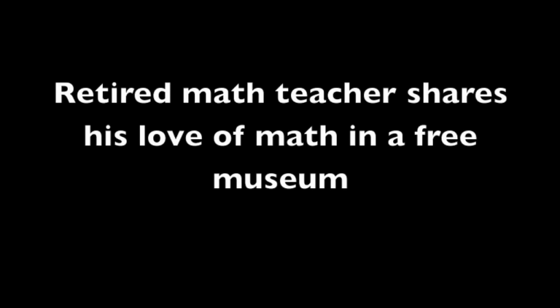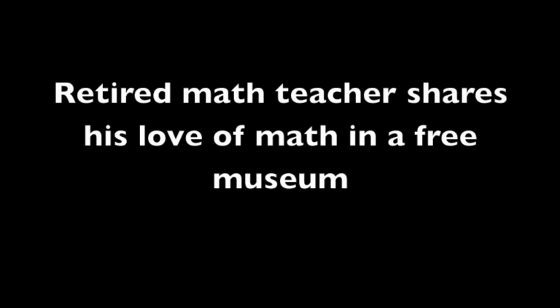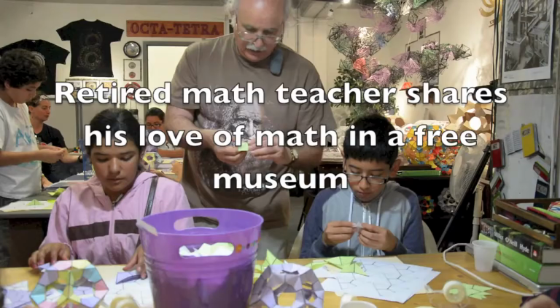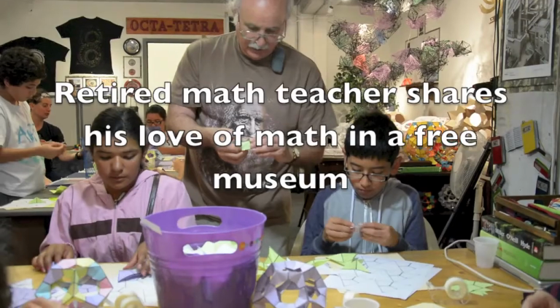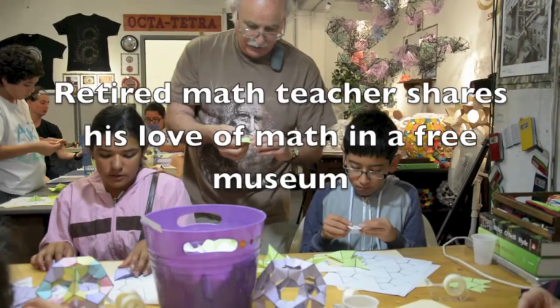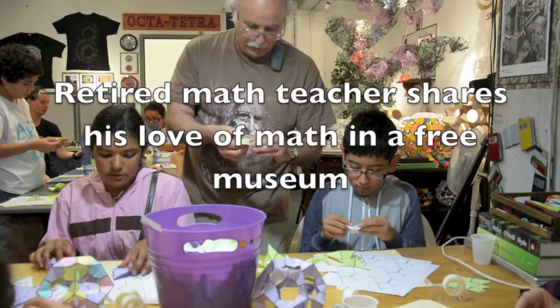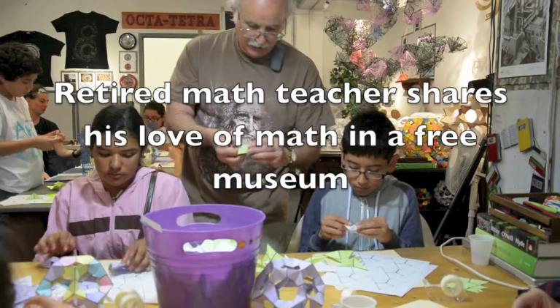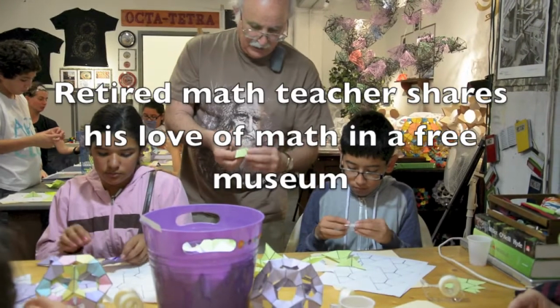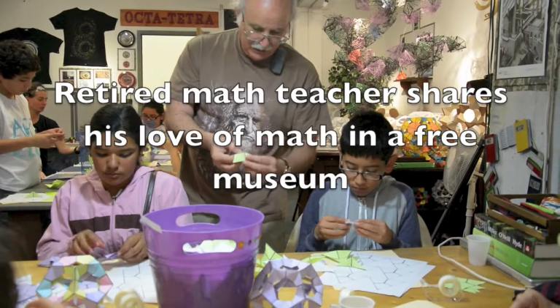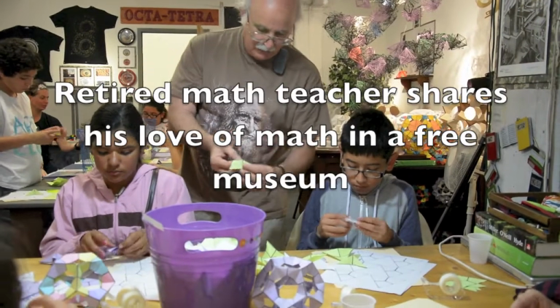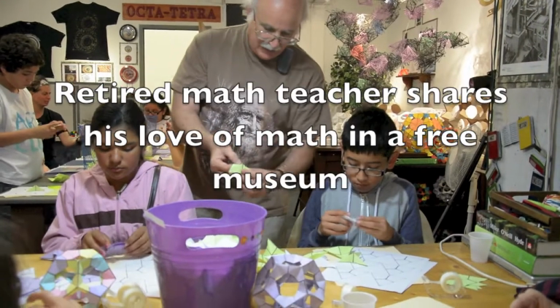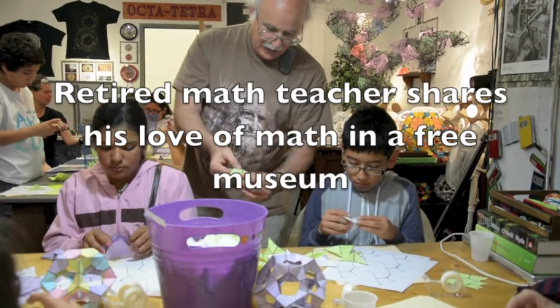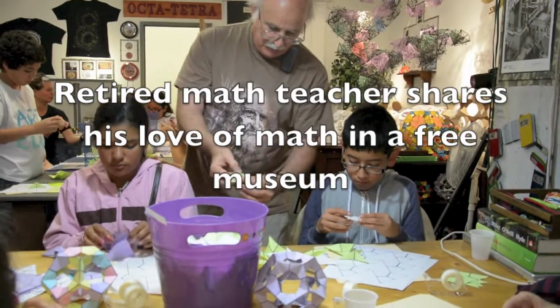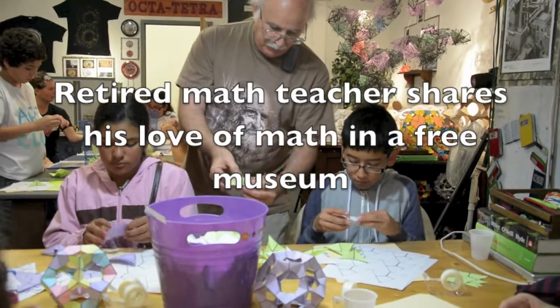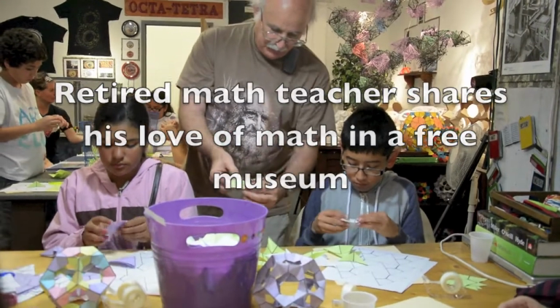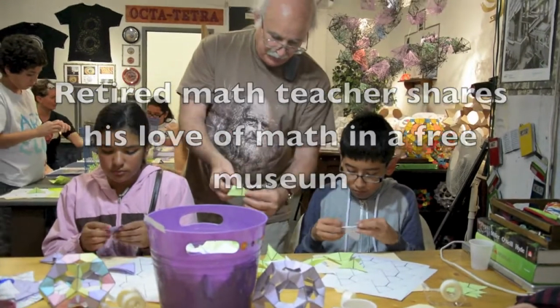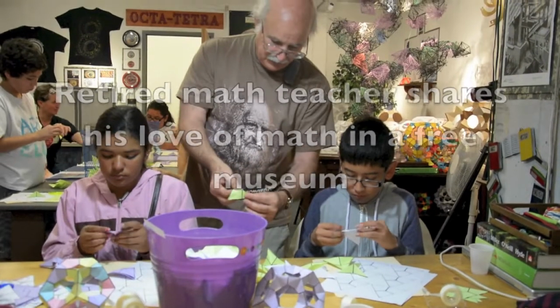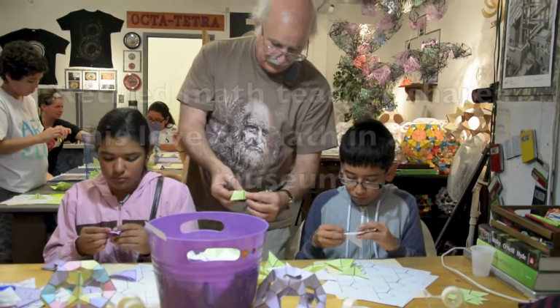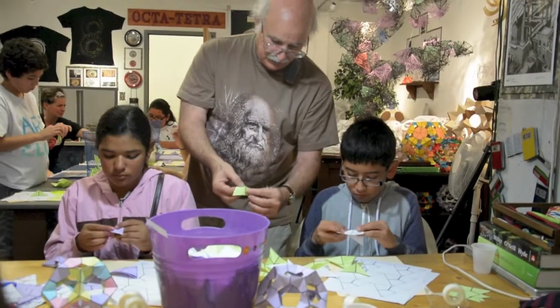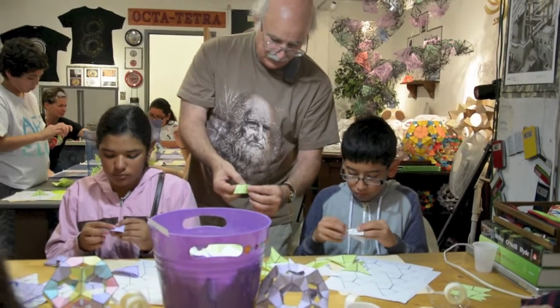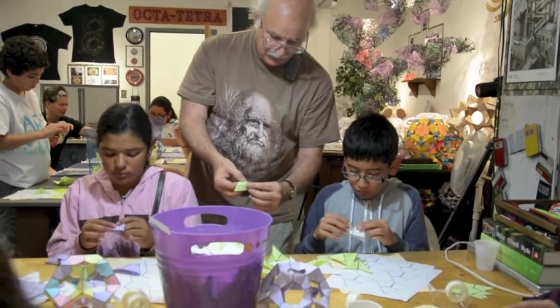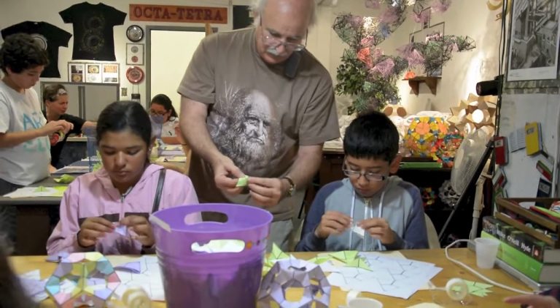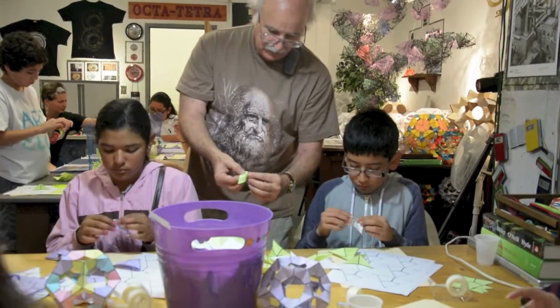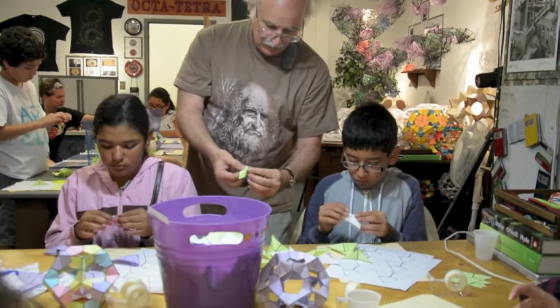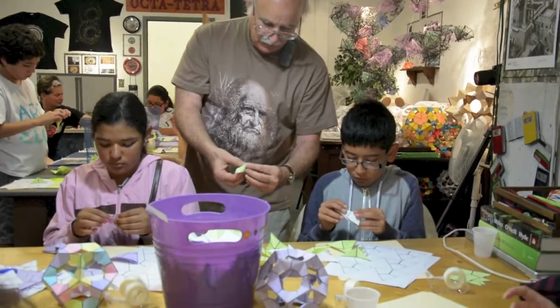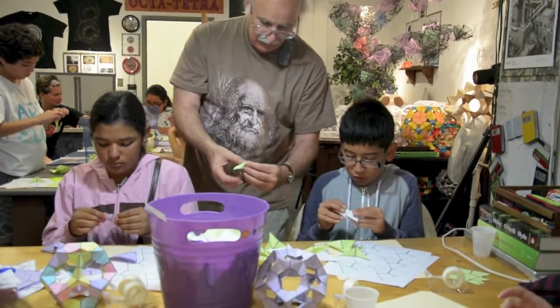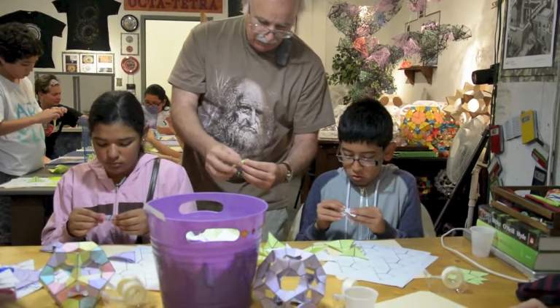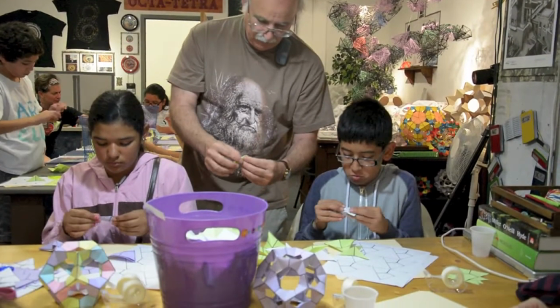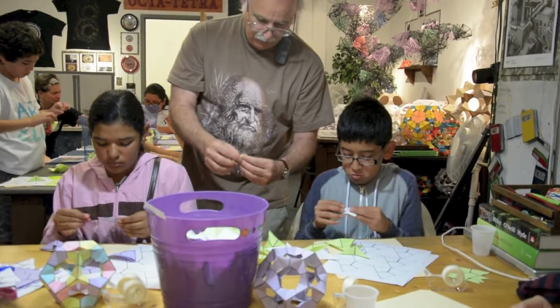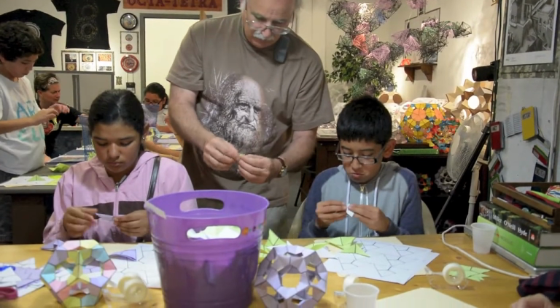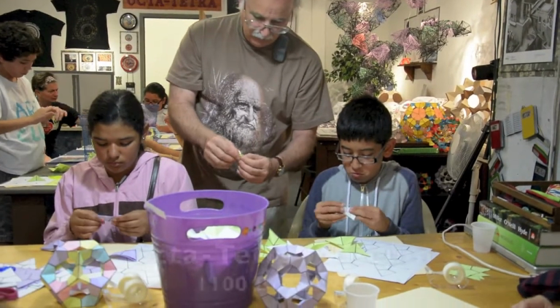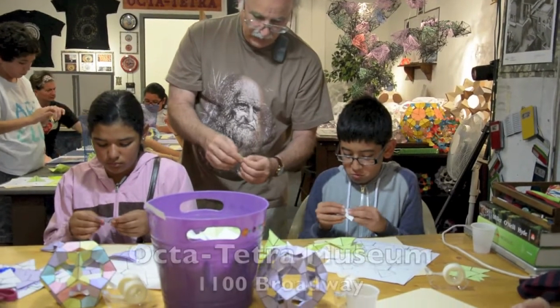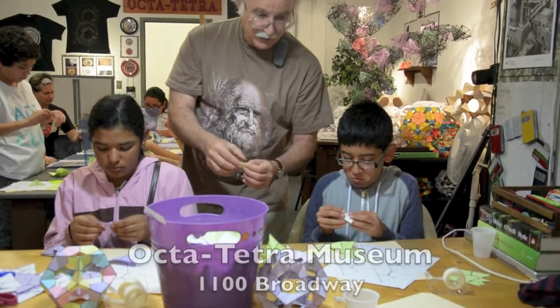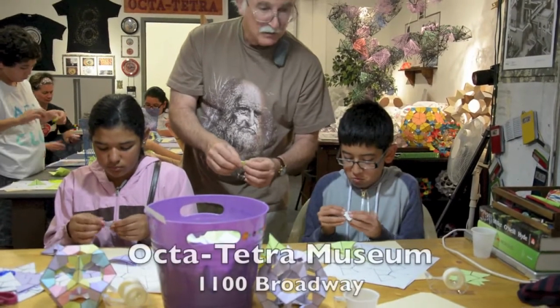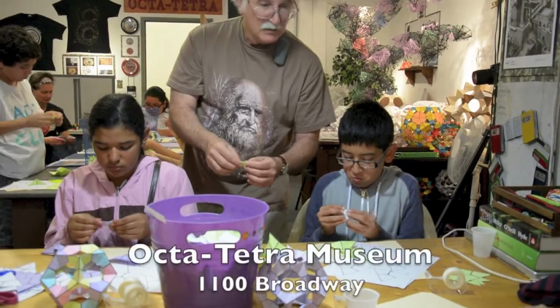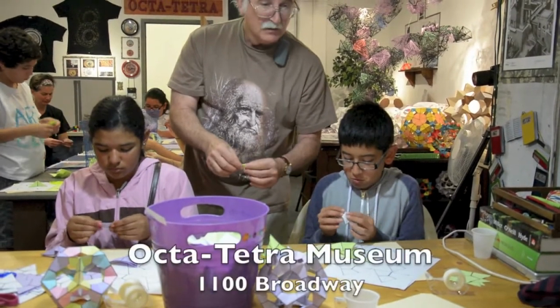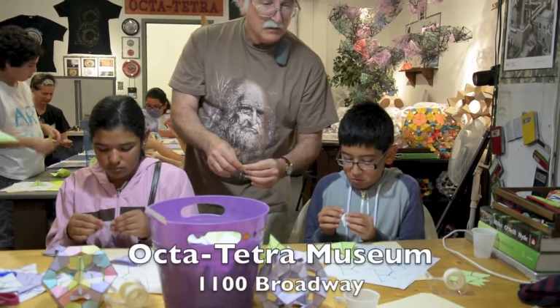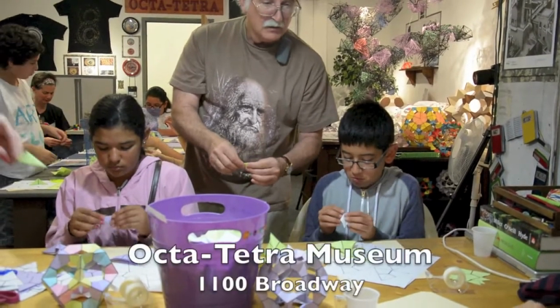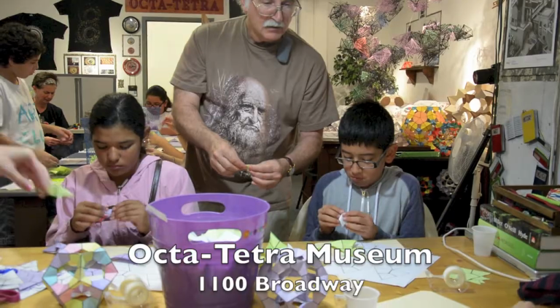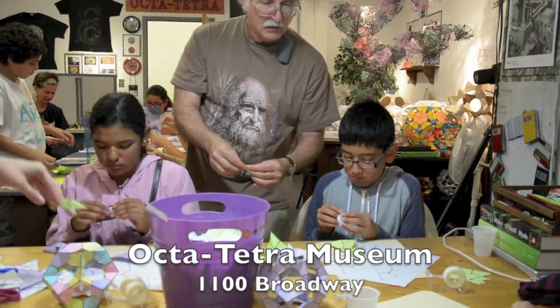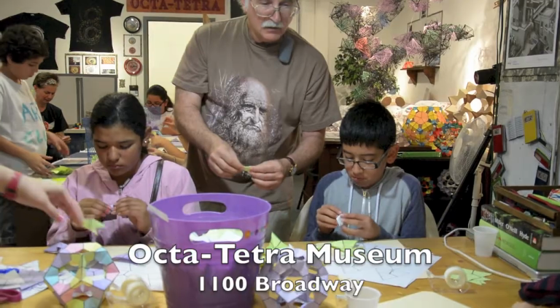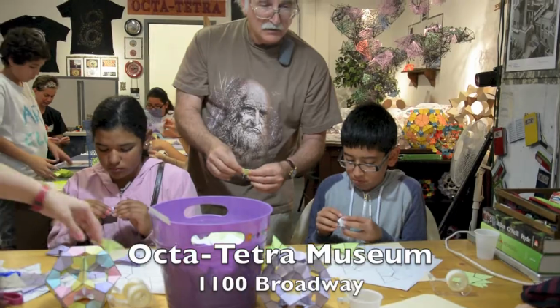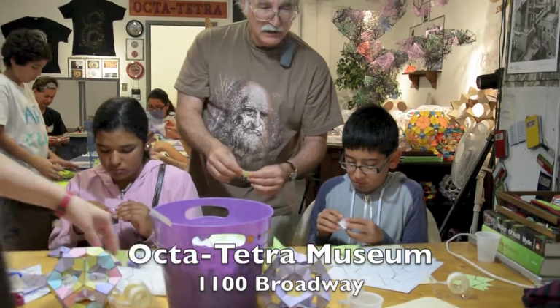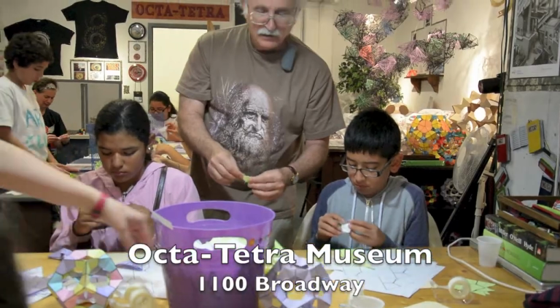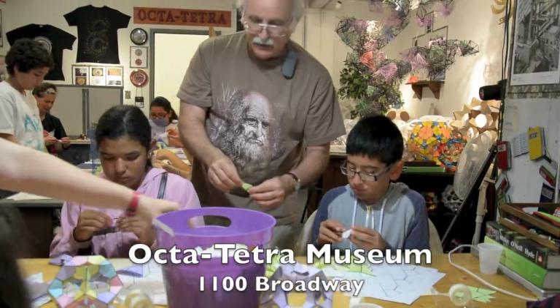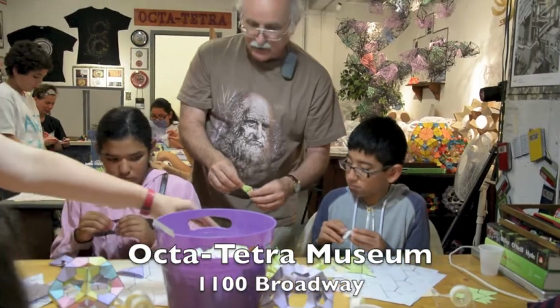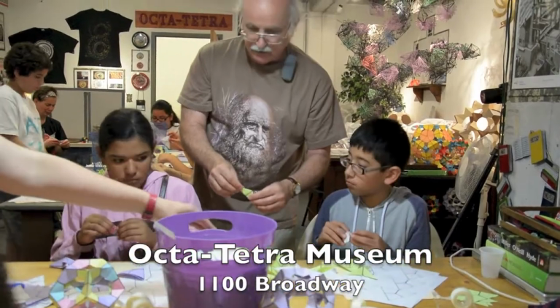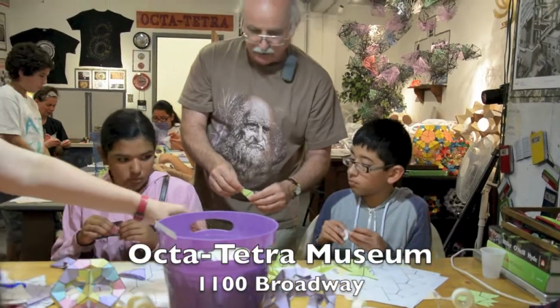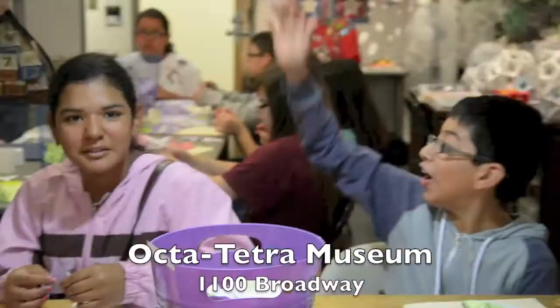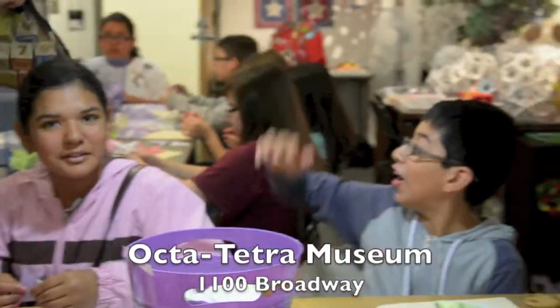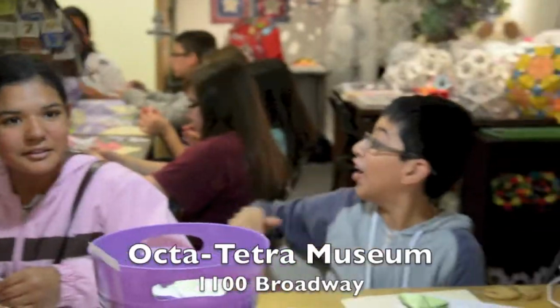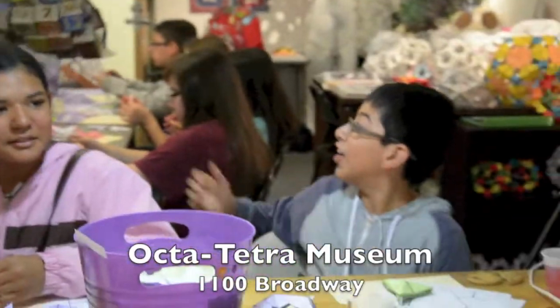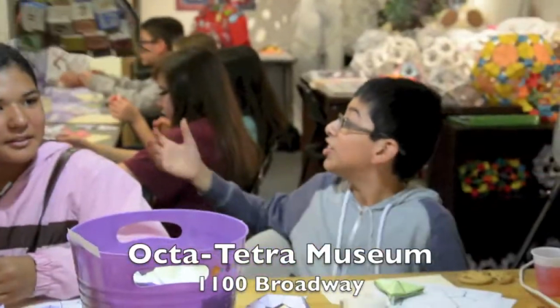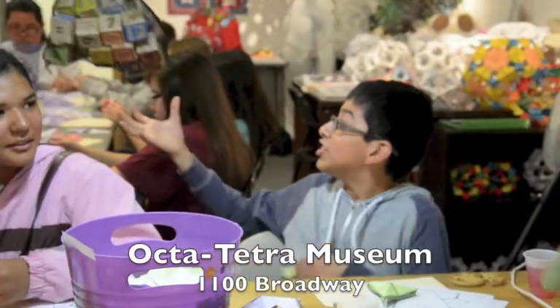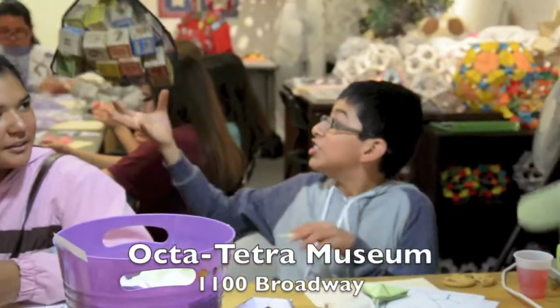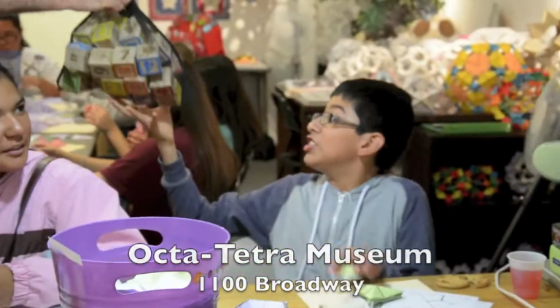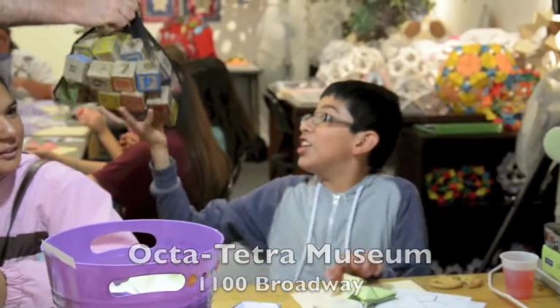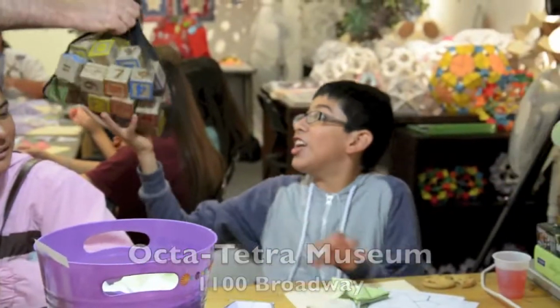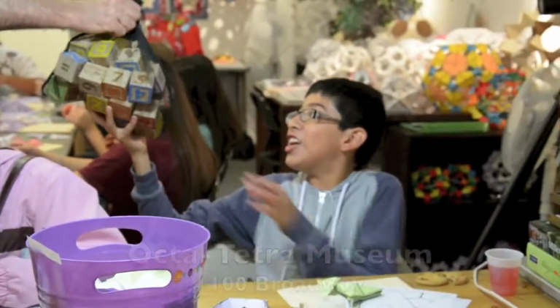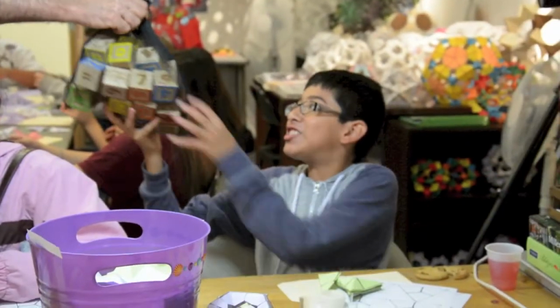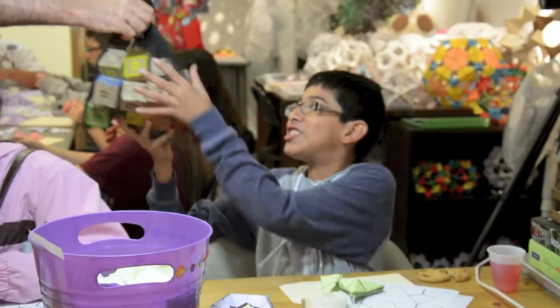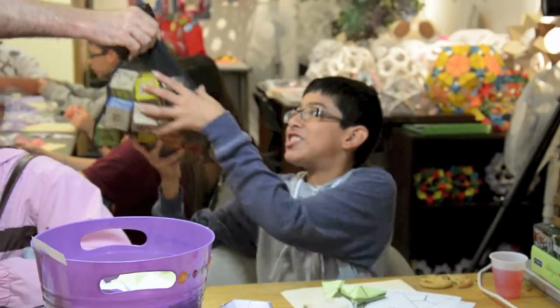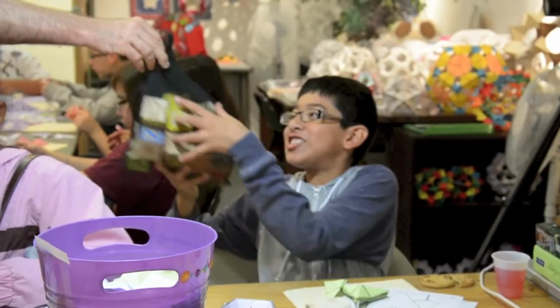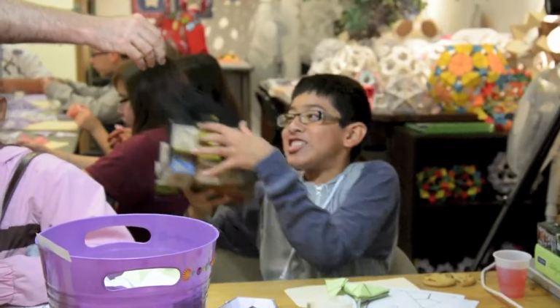Now once you have that, pinch this and fold that. Looks like they're getting it. Okay. Yes! Alright.